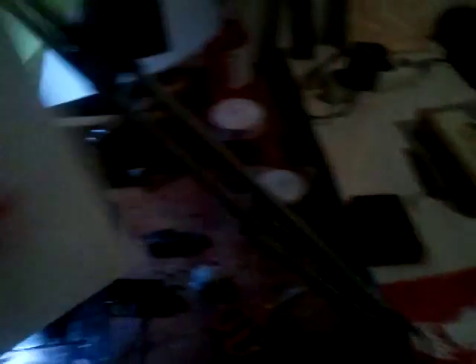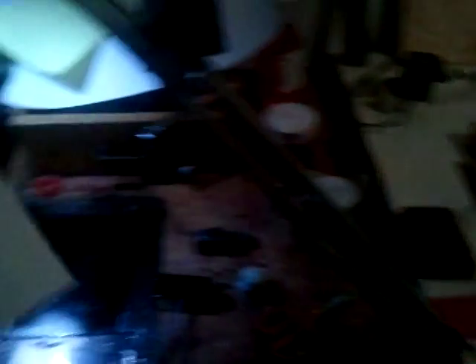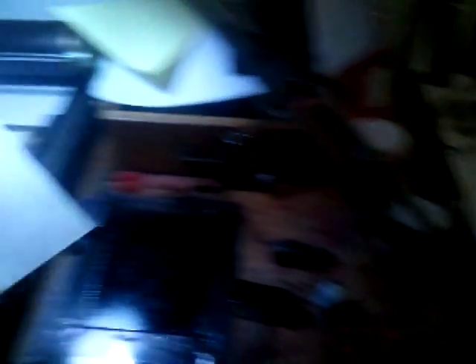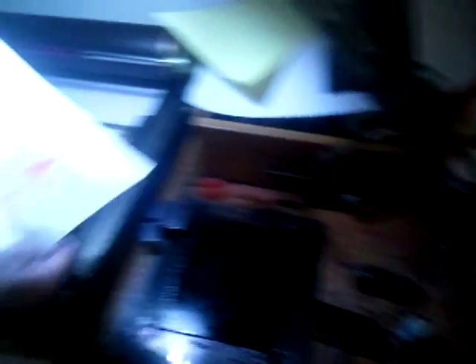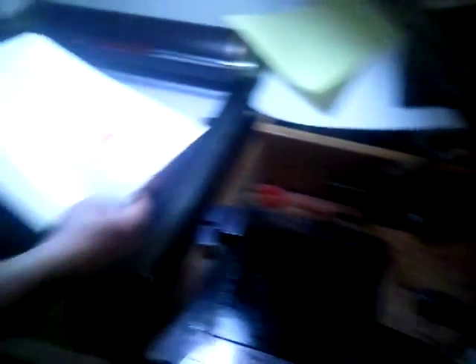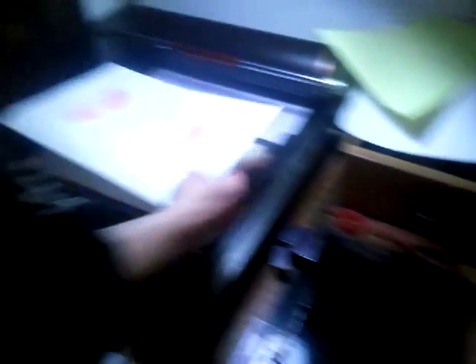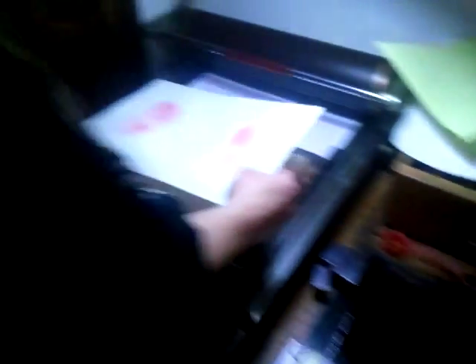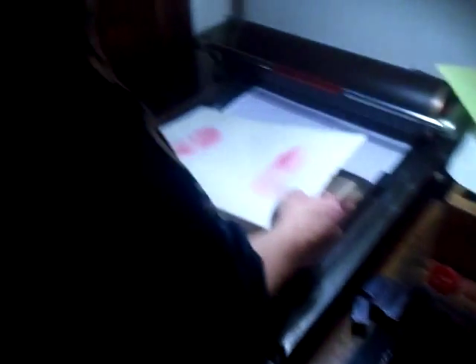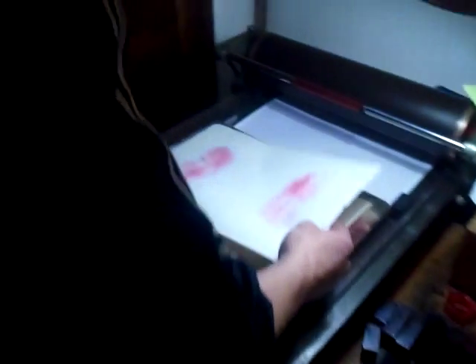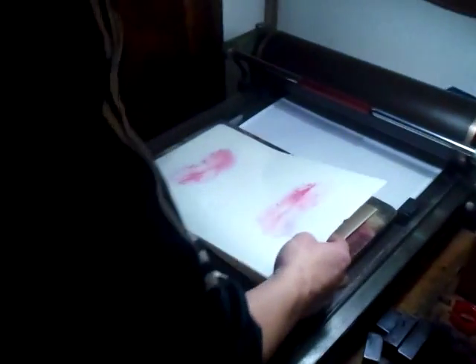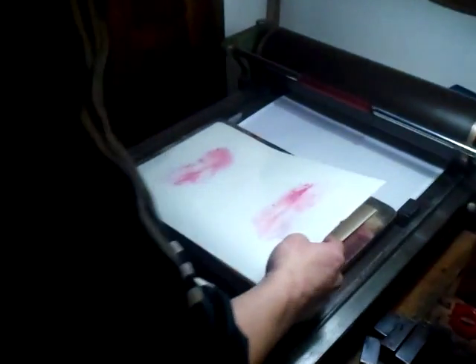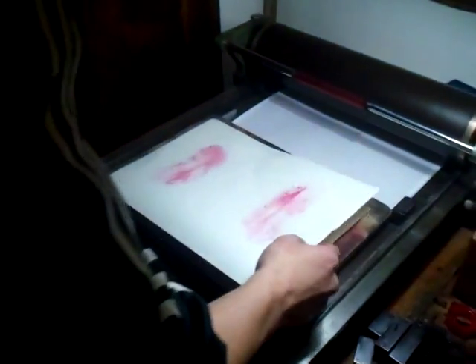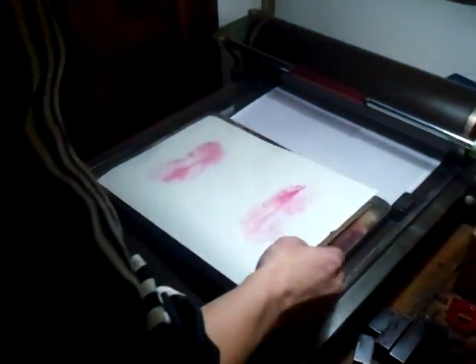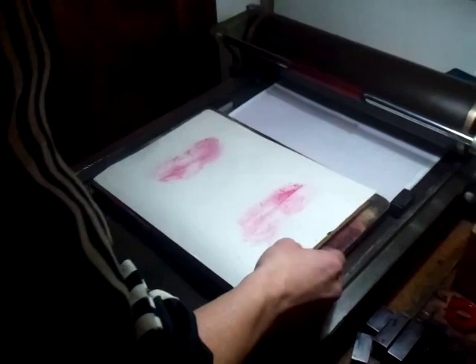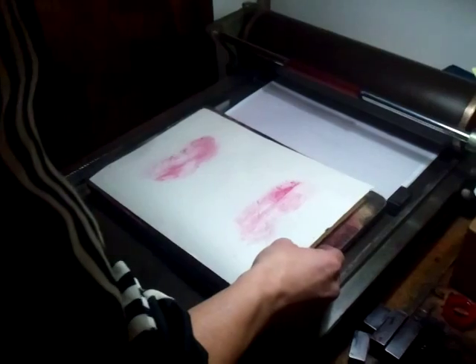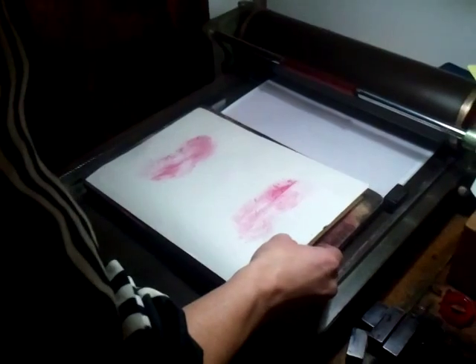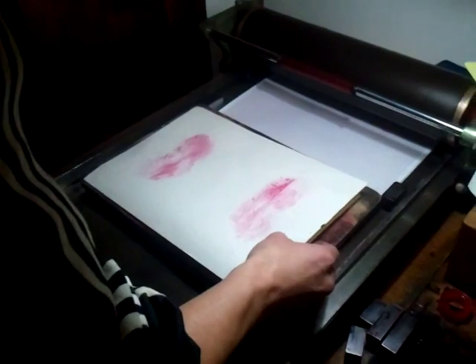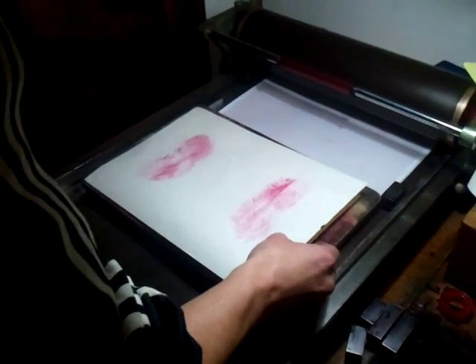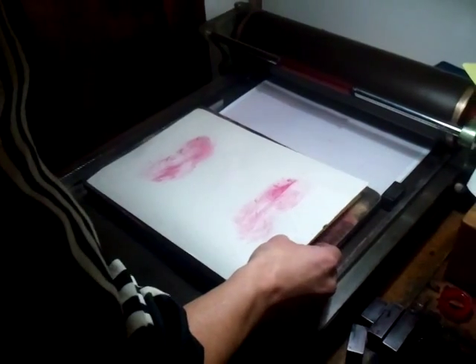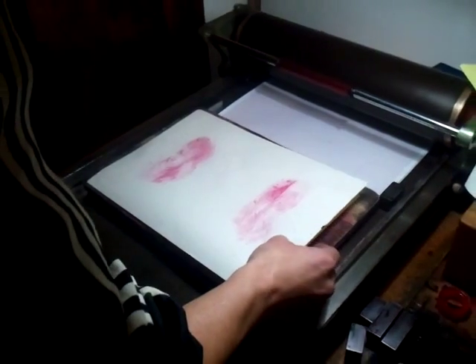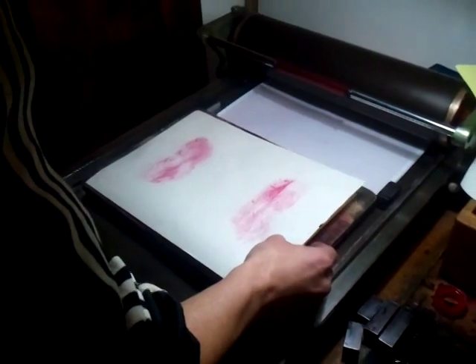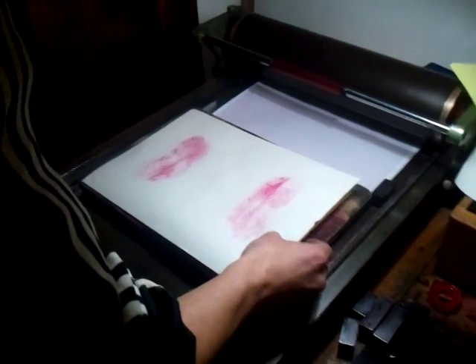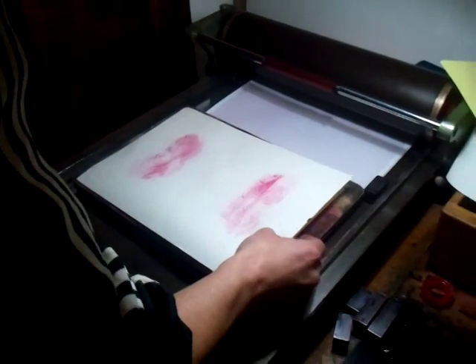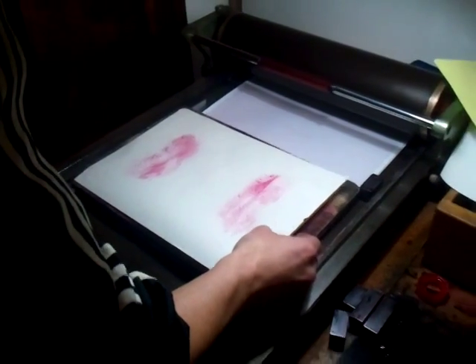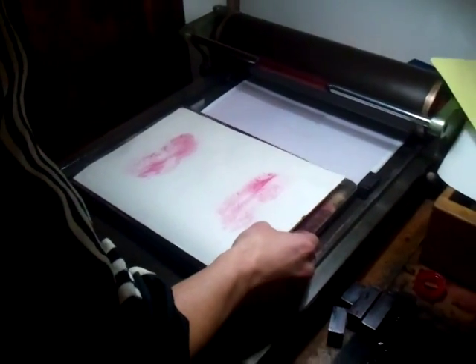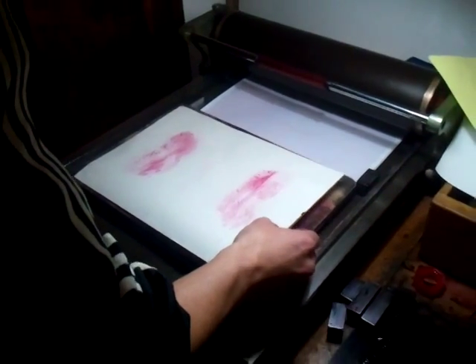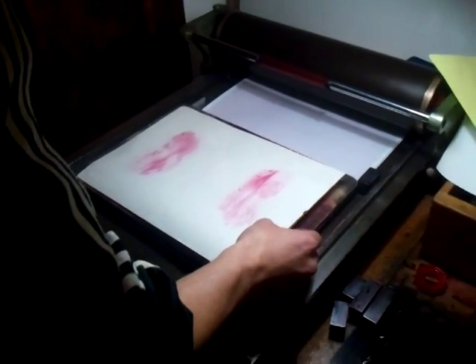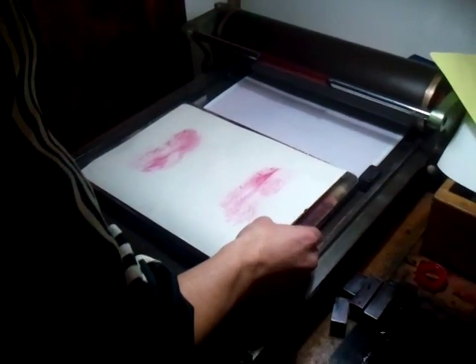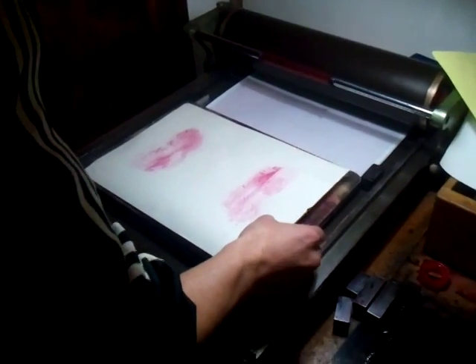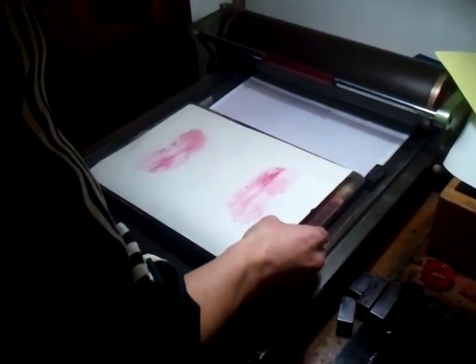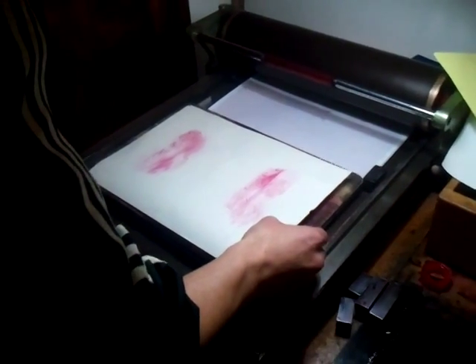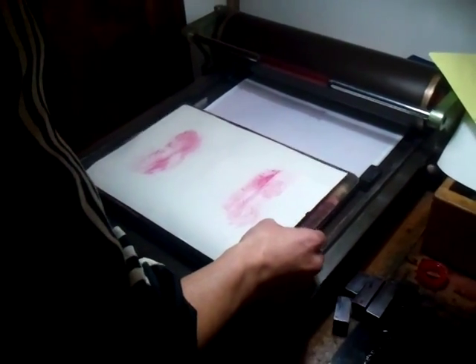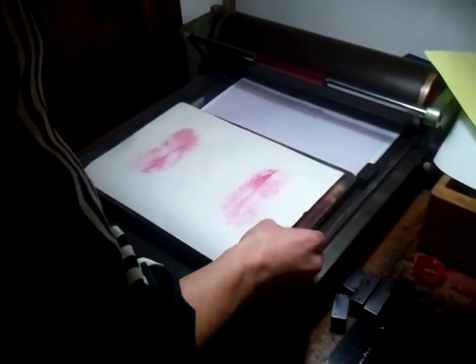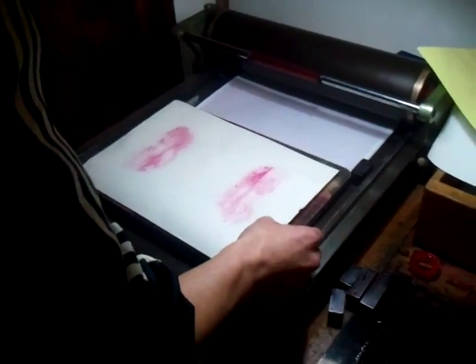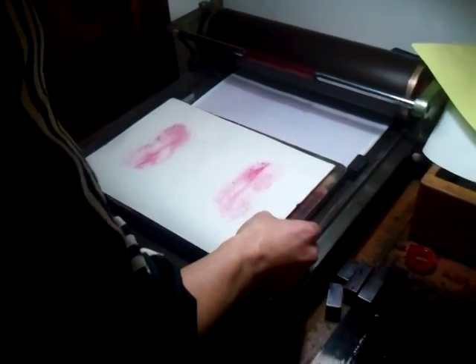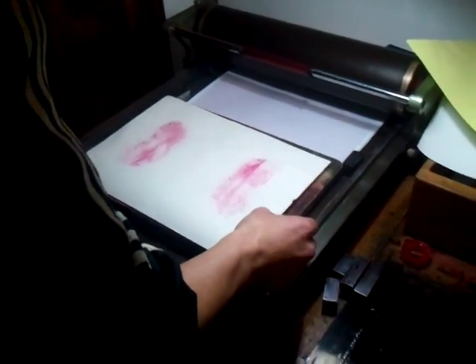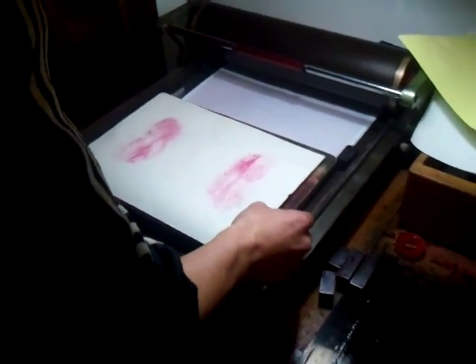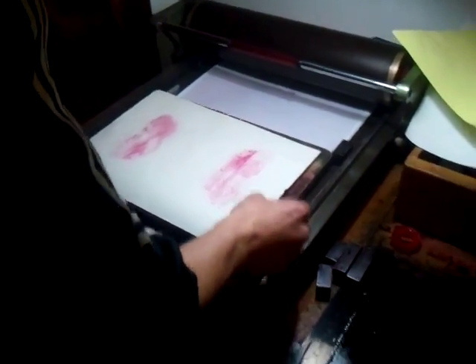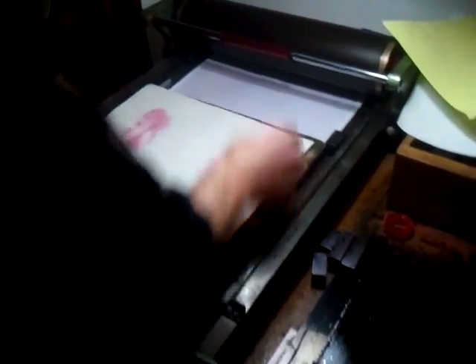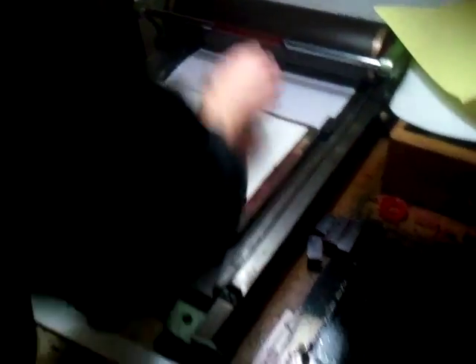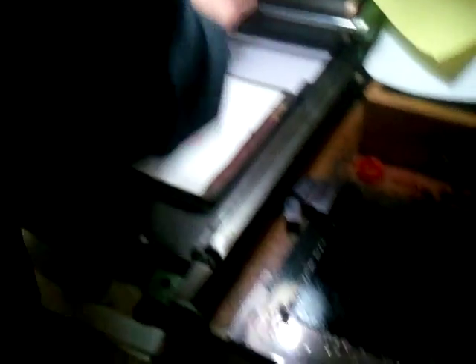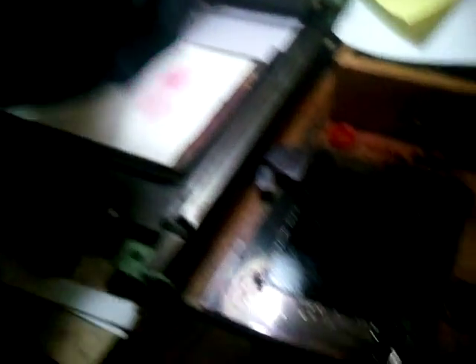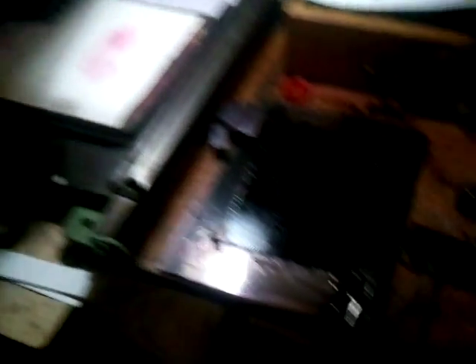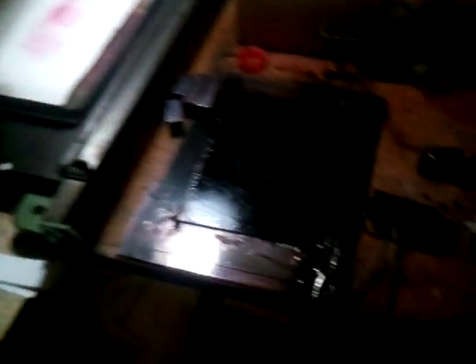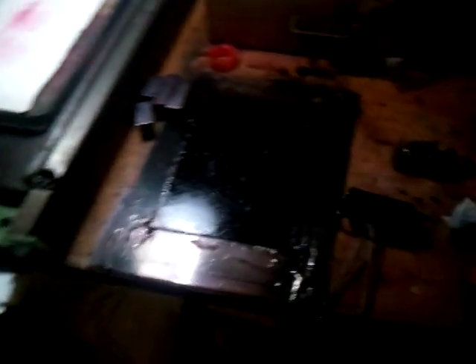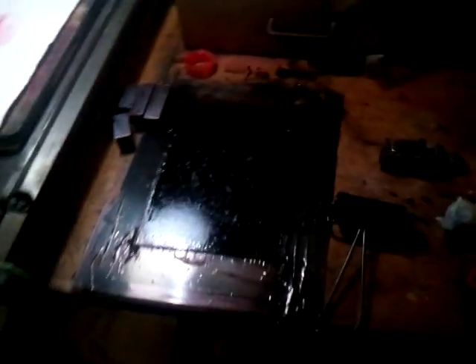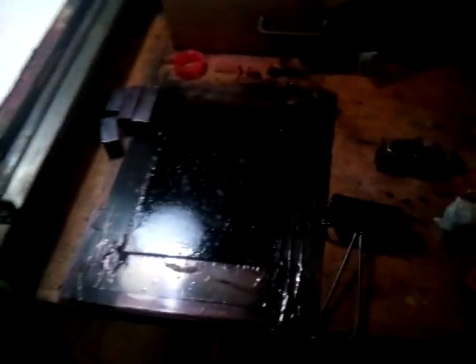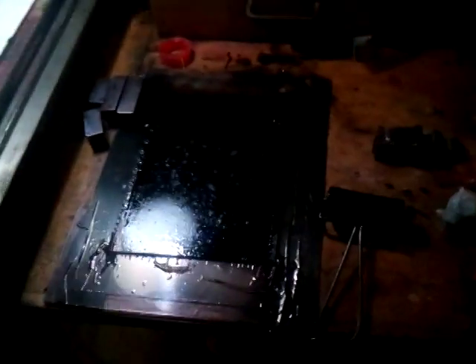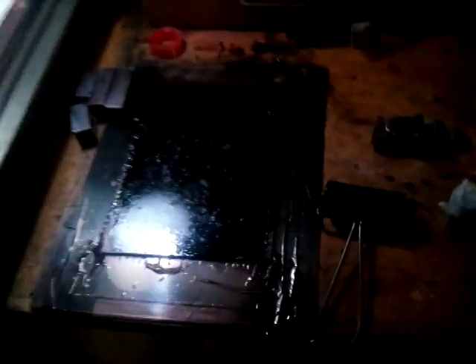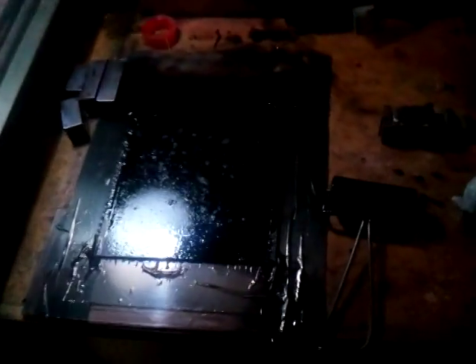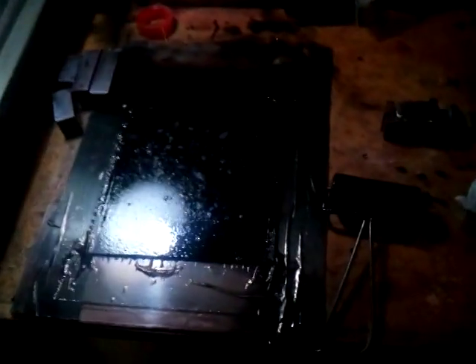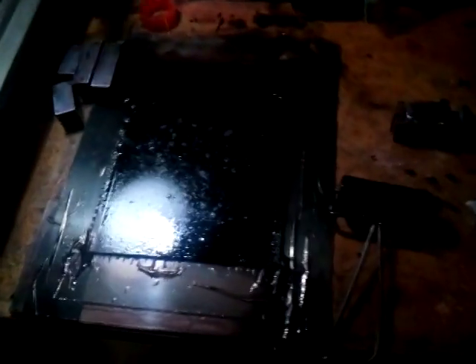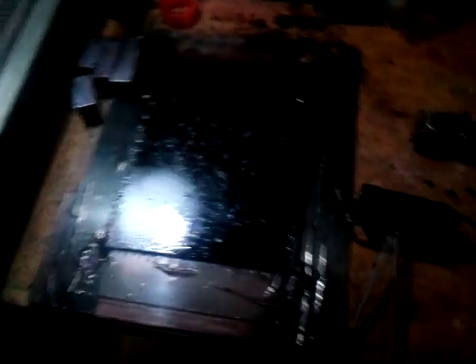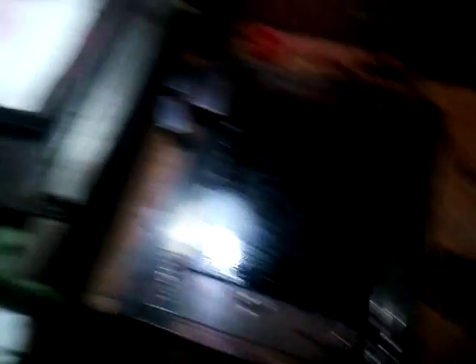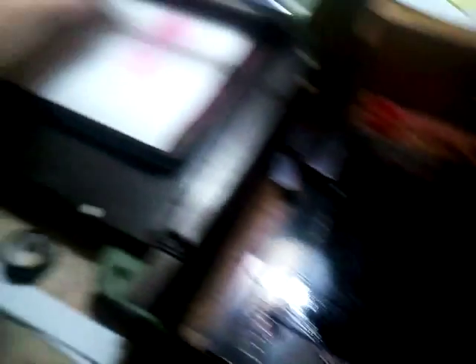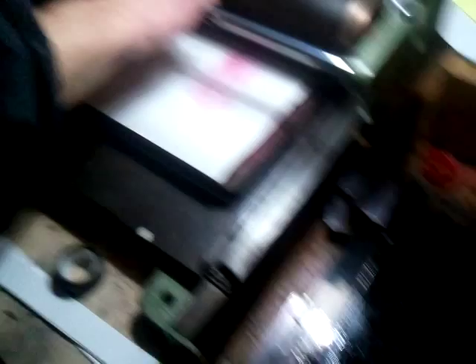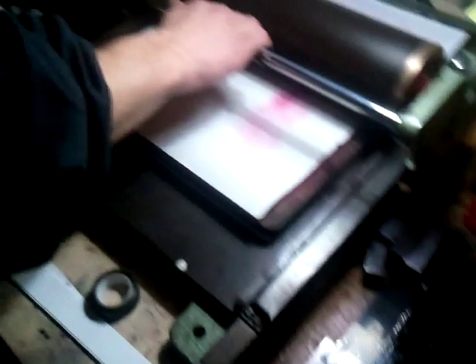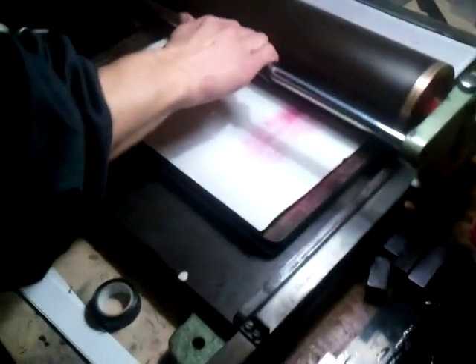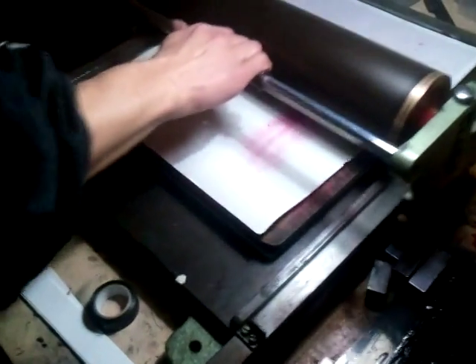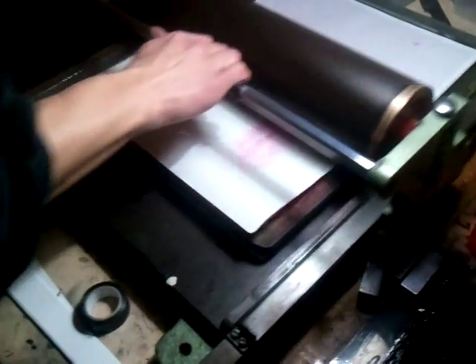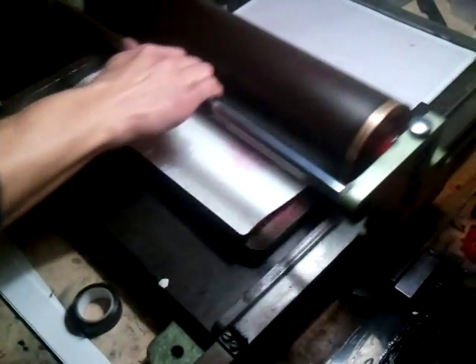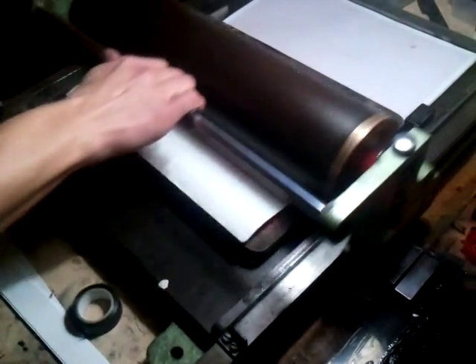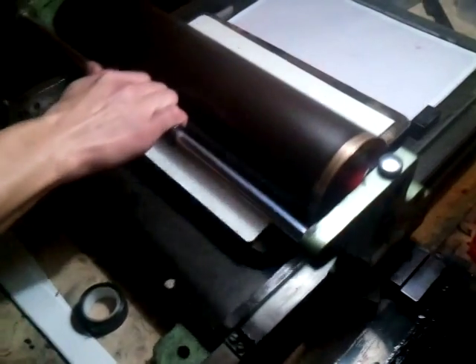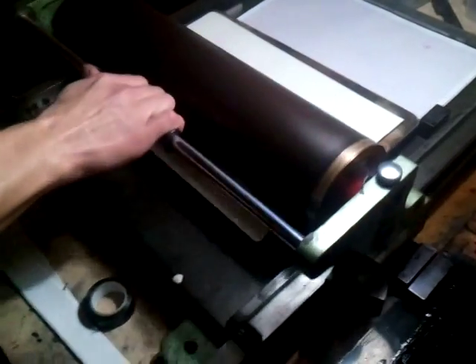So now you've applied the ink already, right? Mm-hmm. So there's the ink and that's the roller coming in.